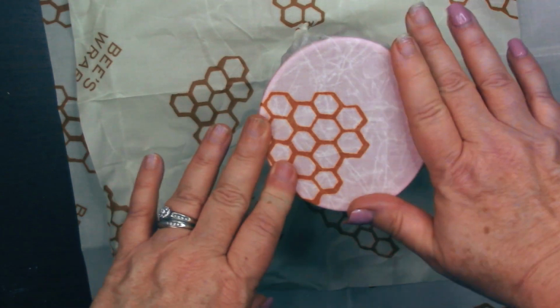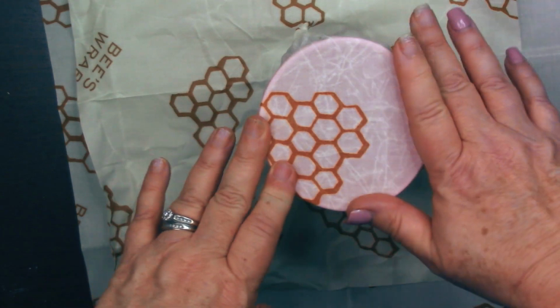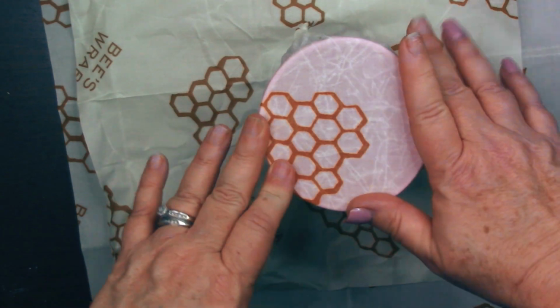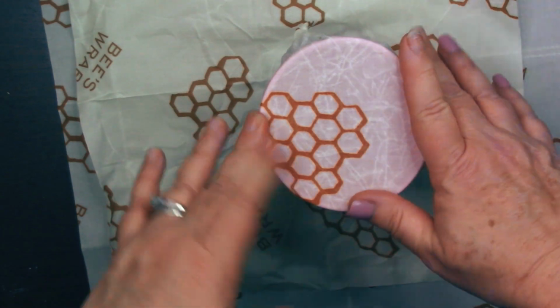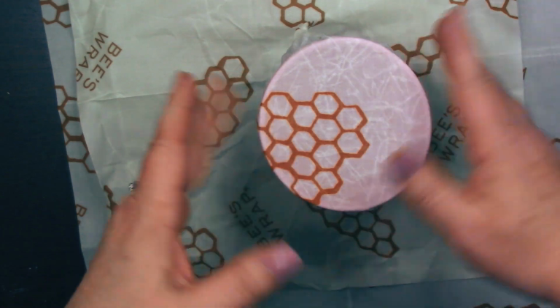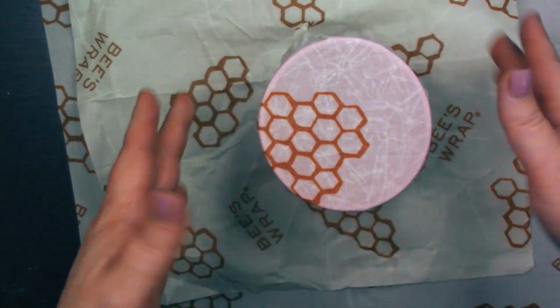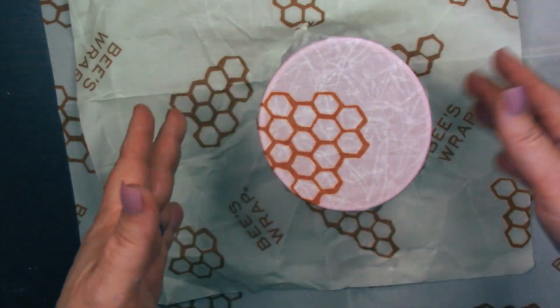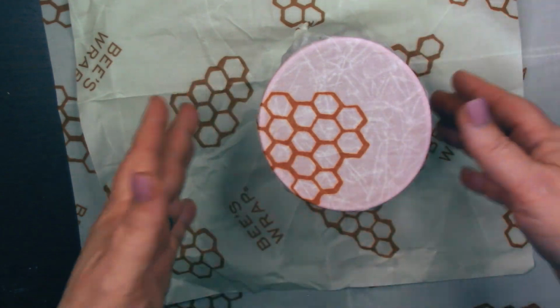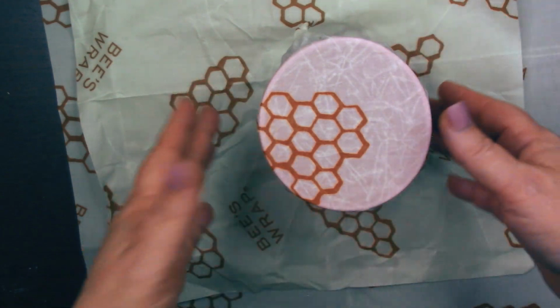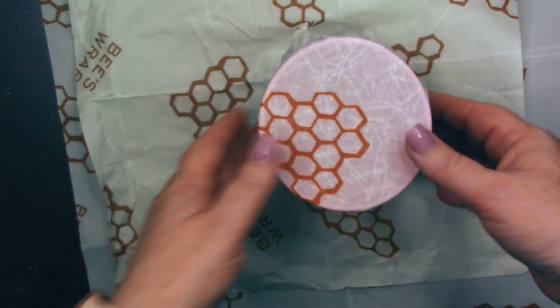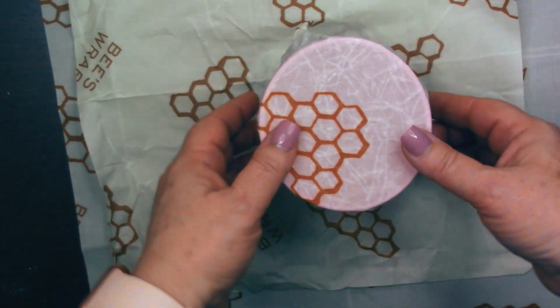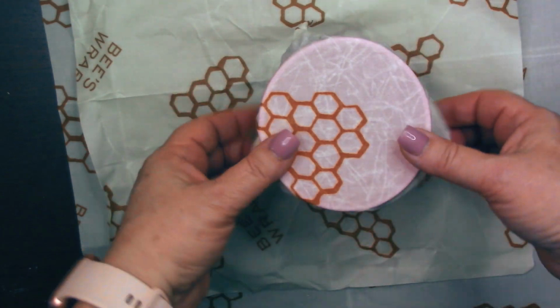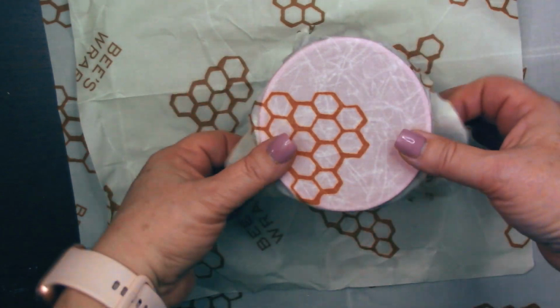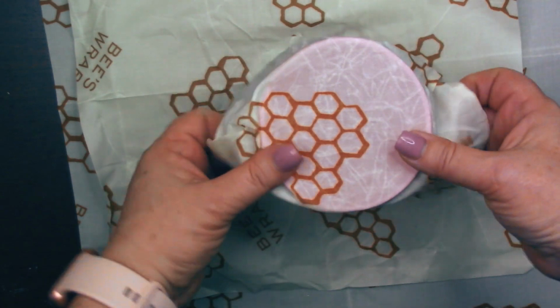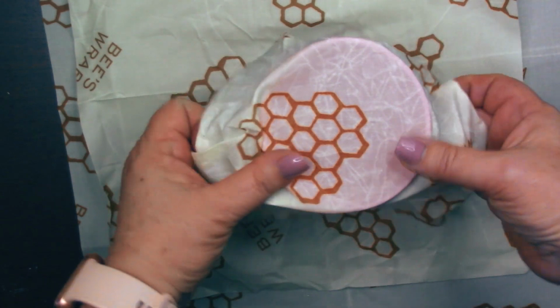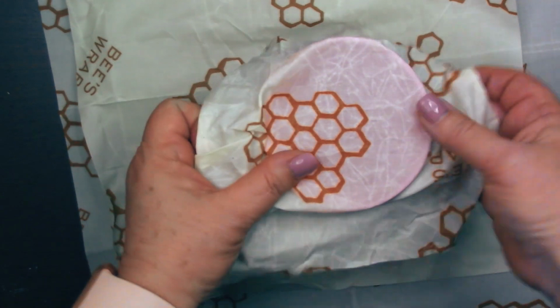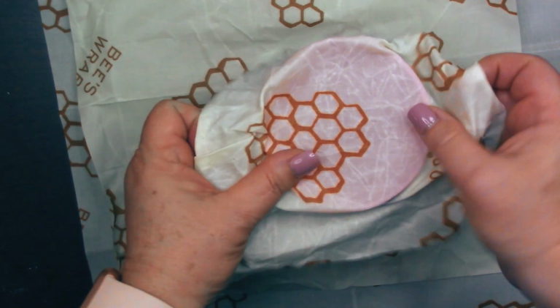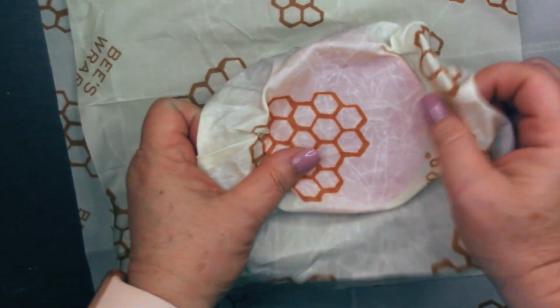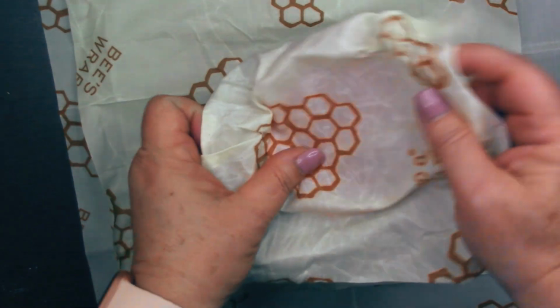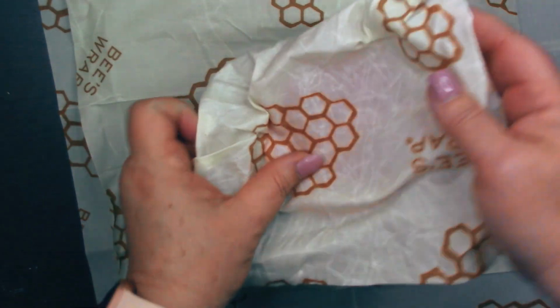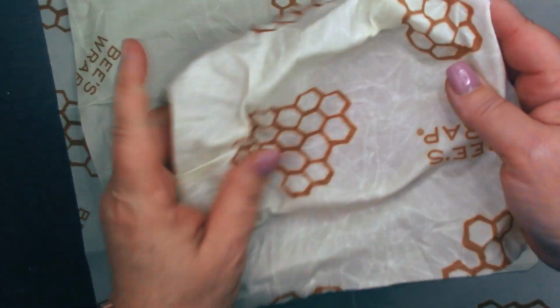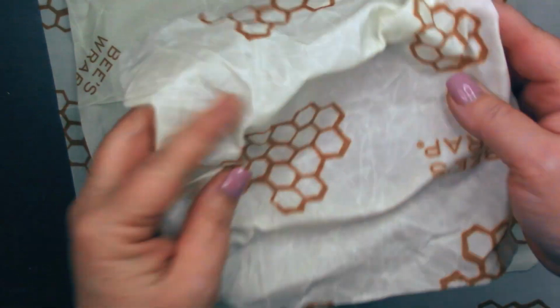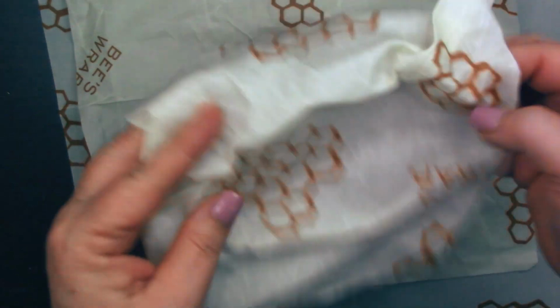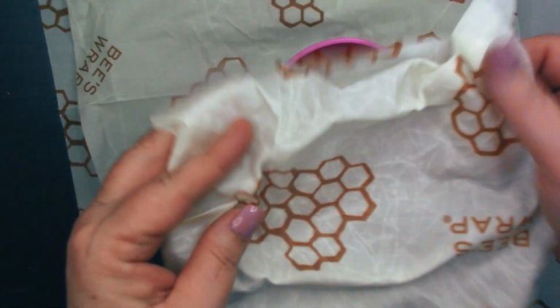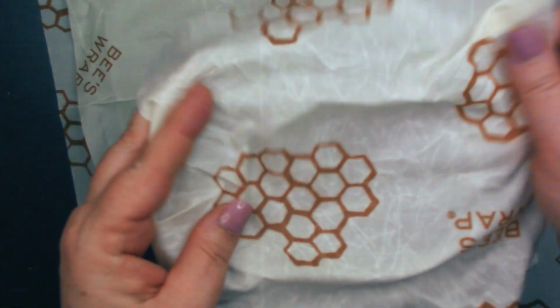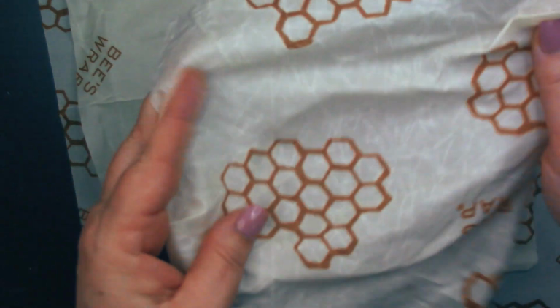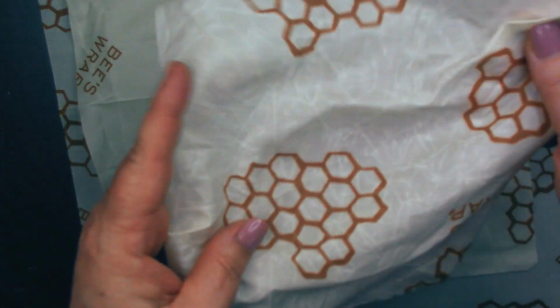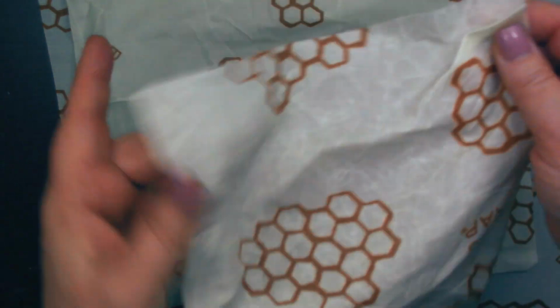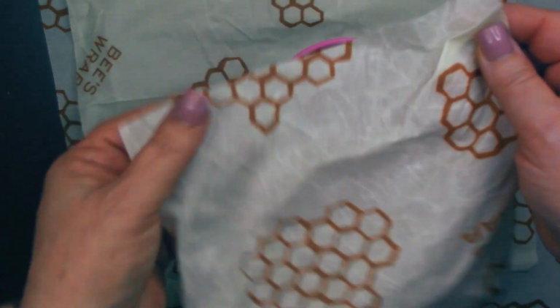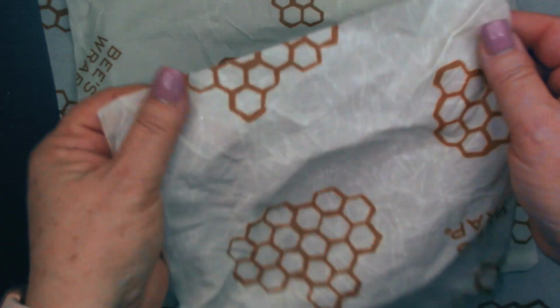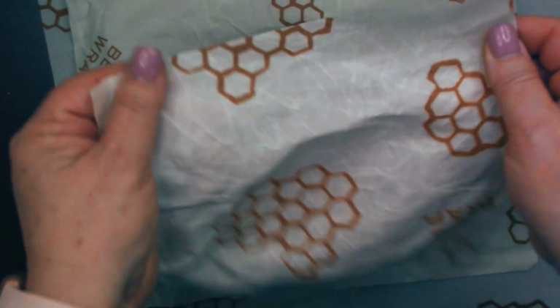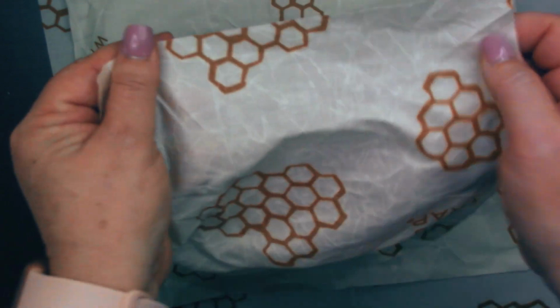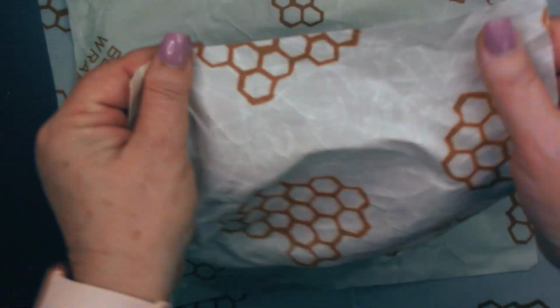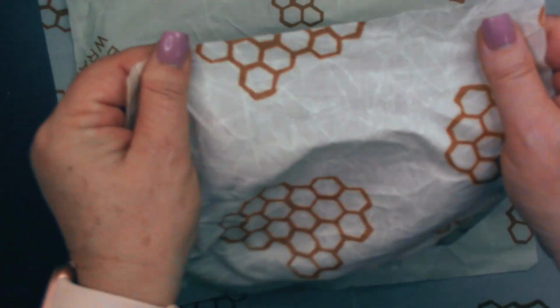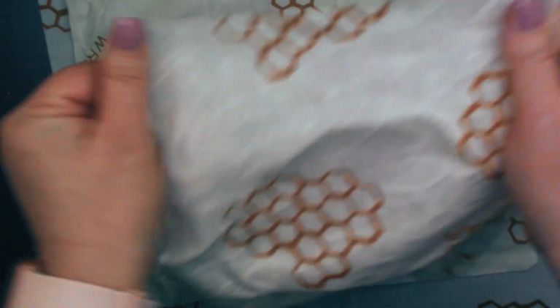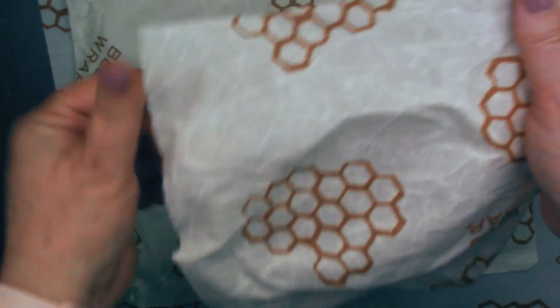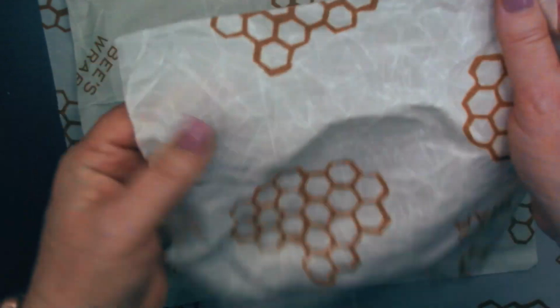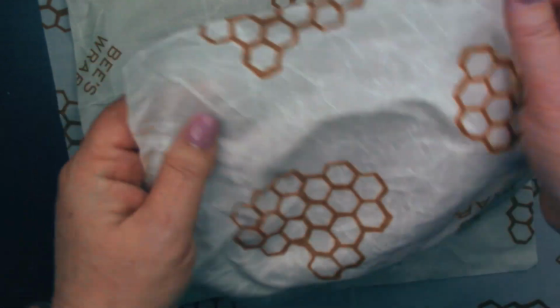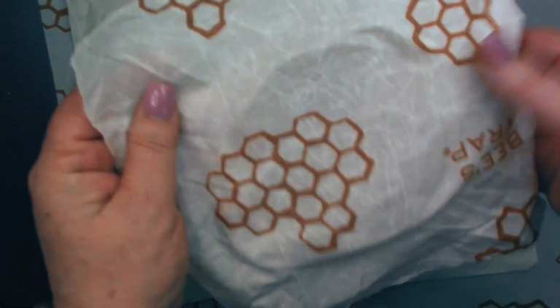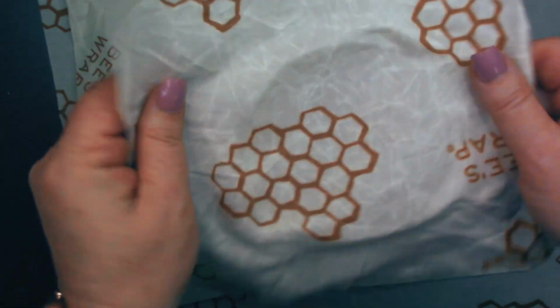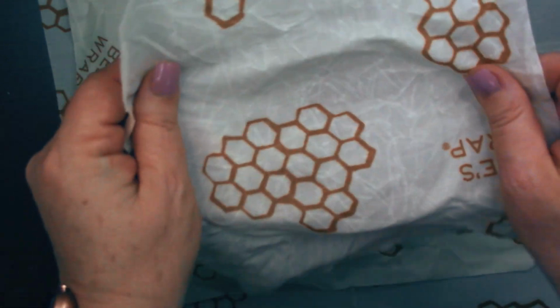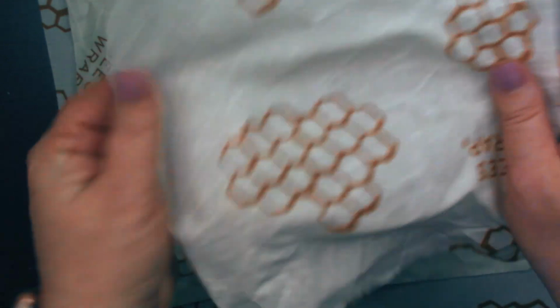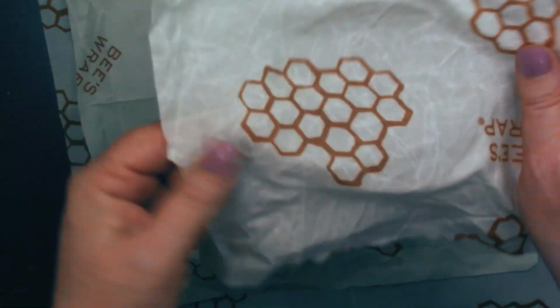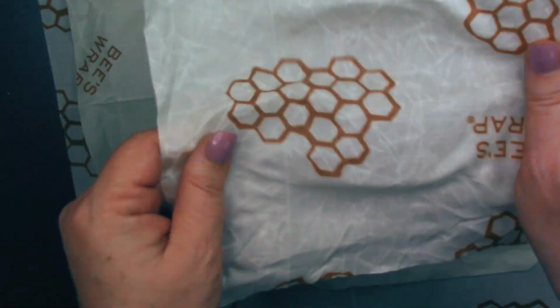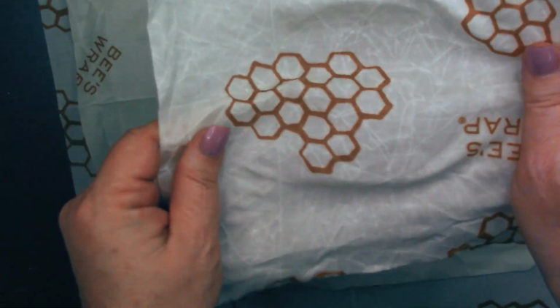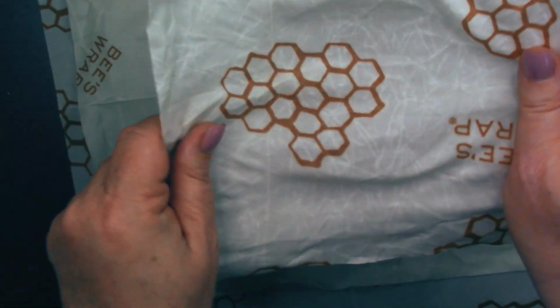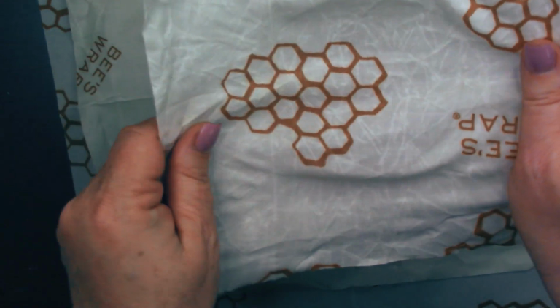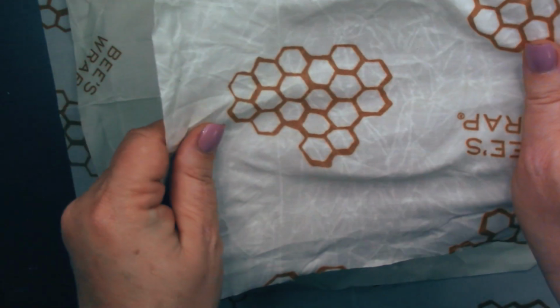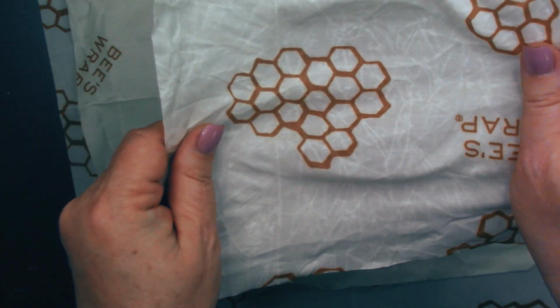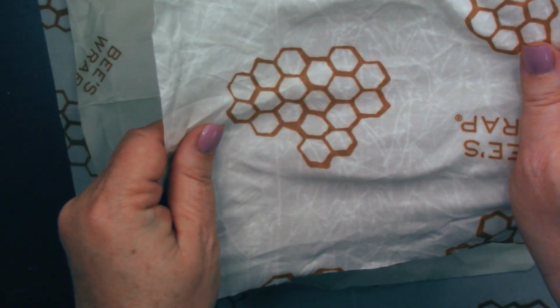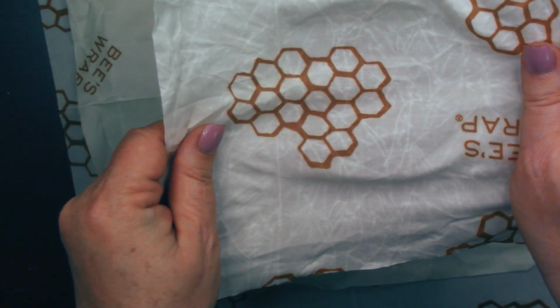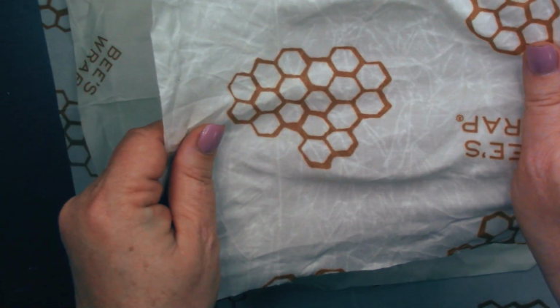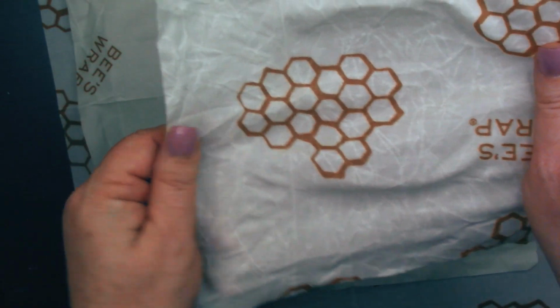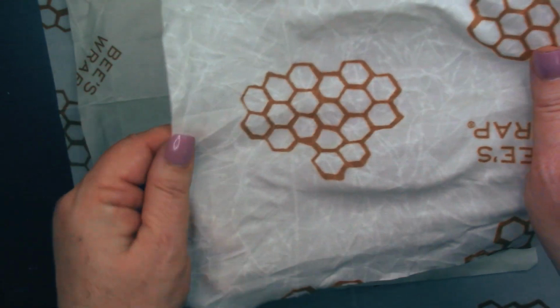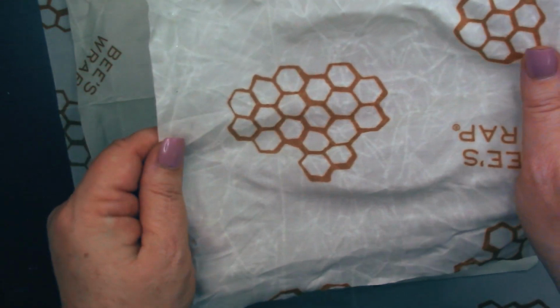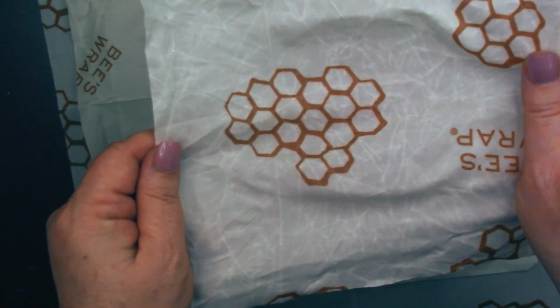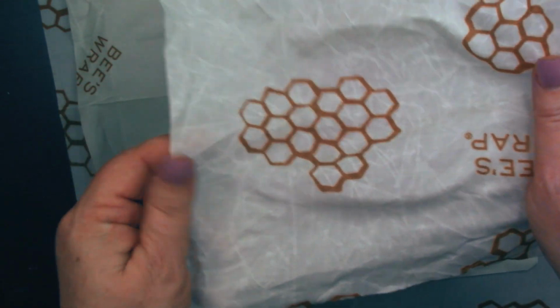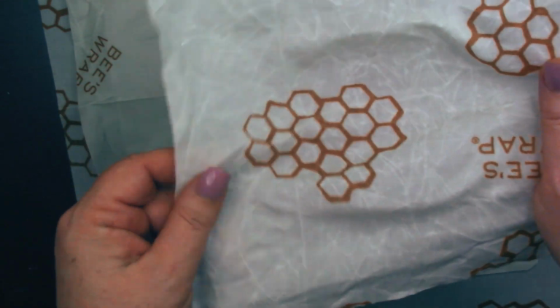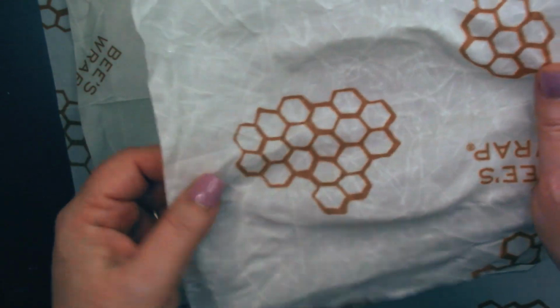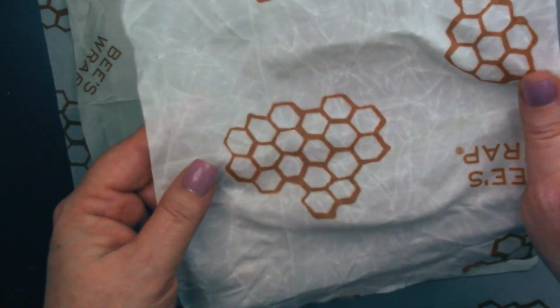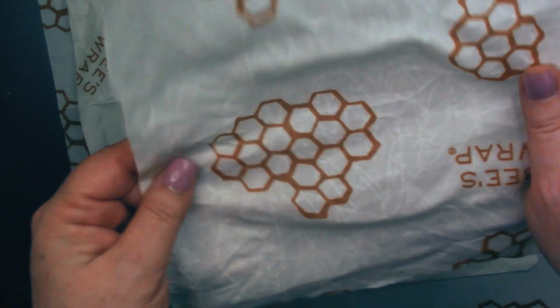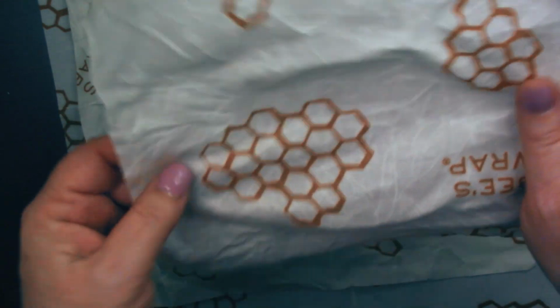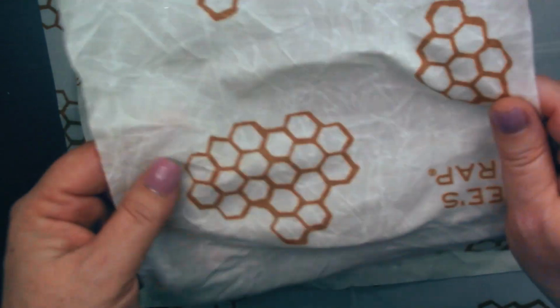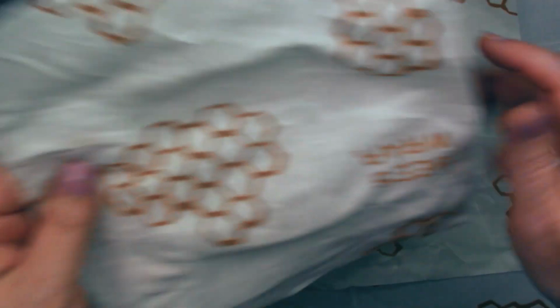To clean it, you just simply hand wash them with cool water and some mild soap, then you just let them air dry.